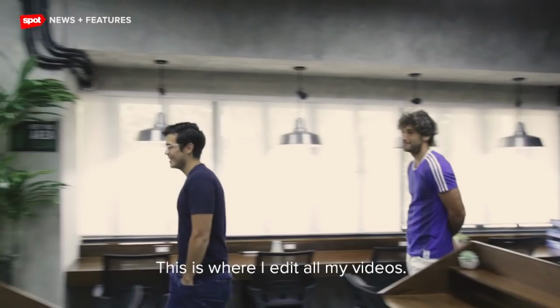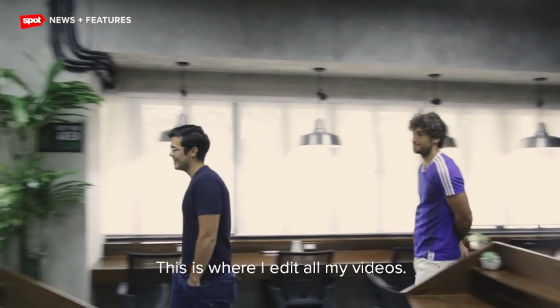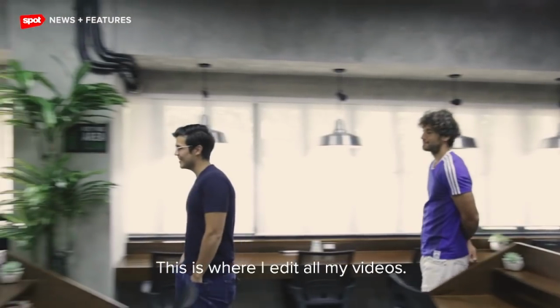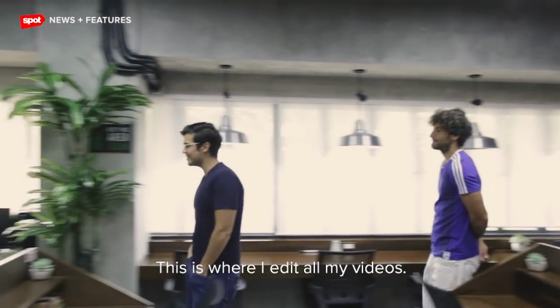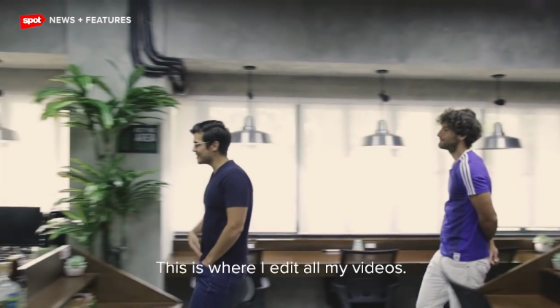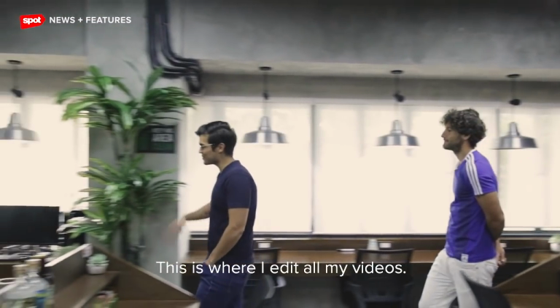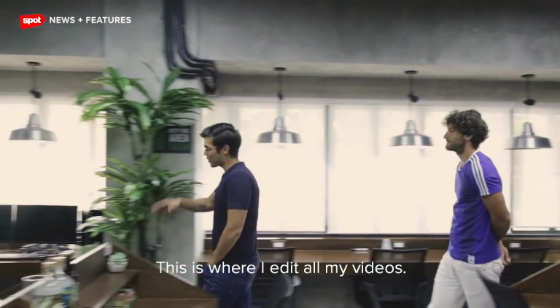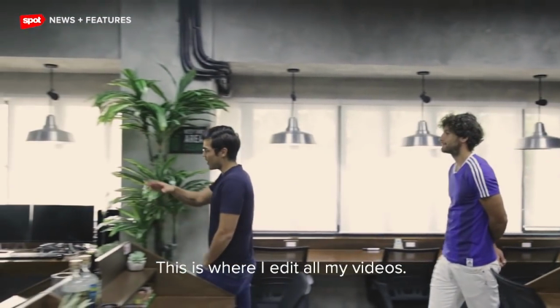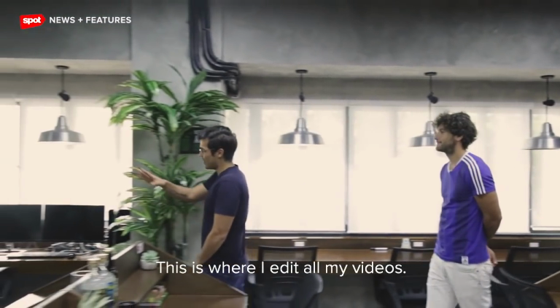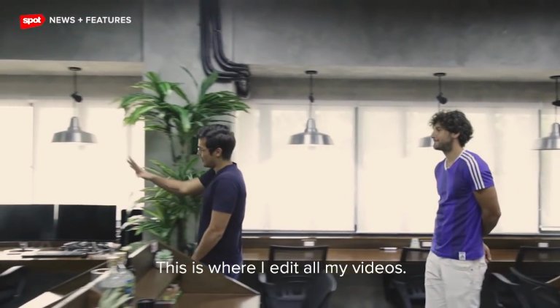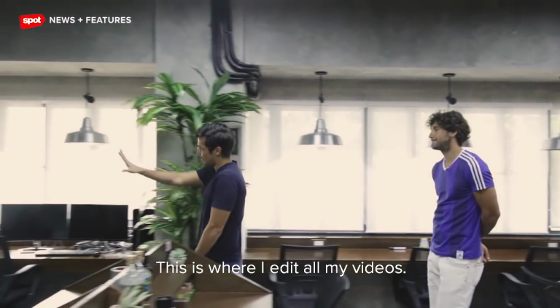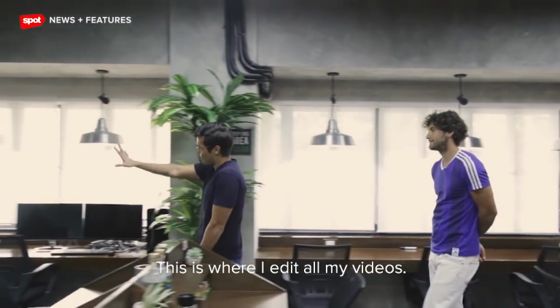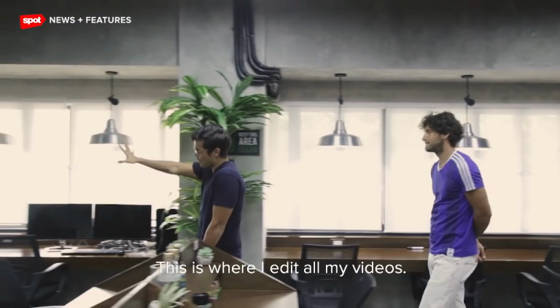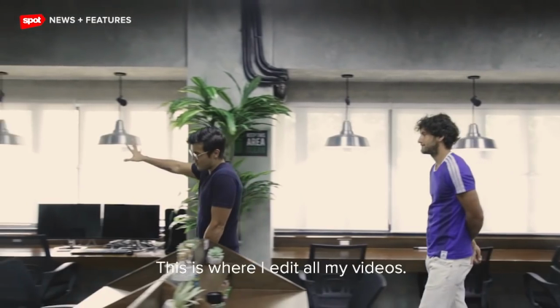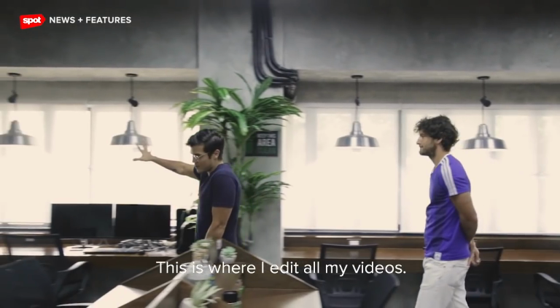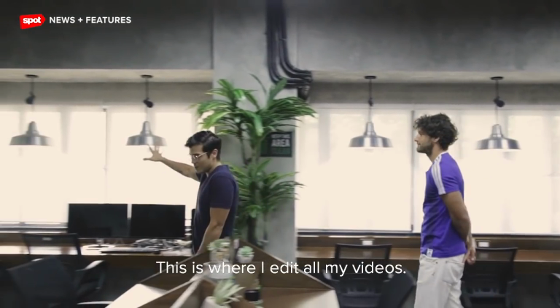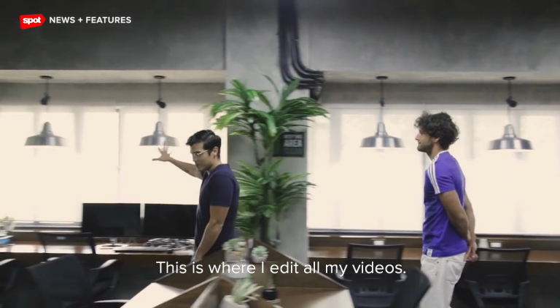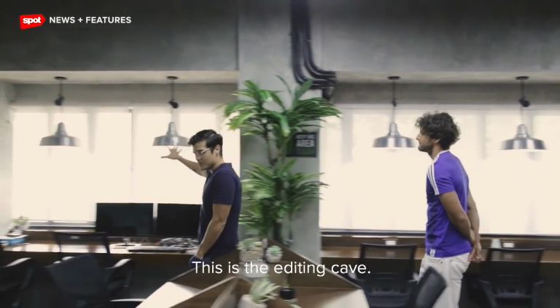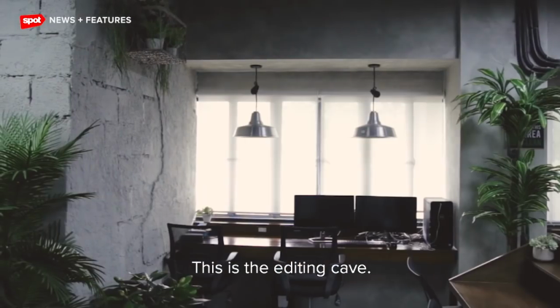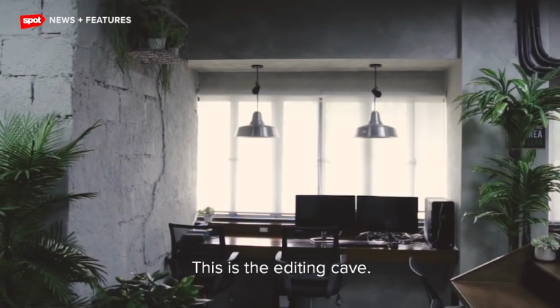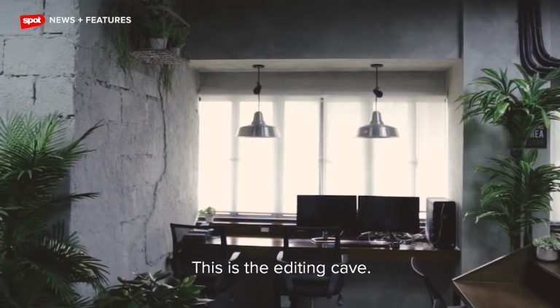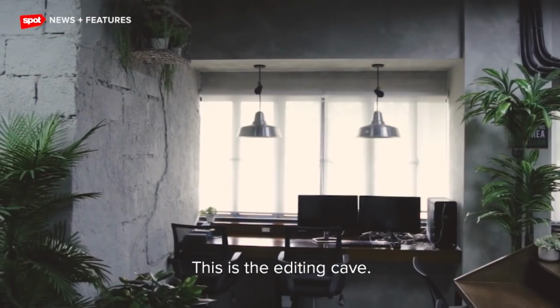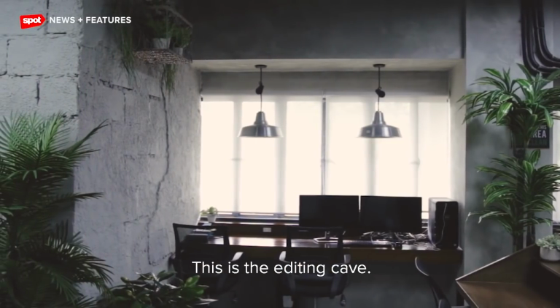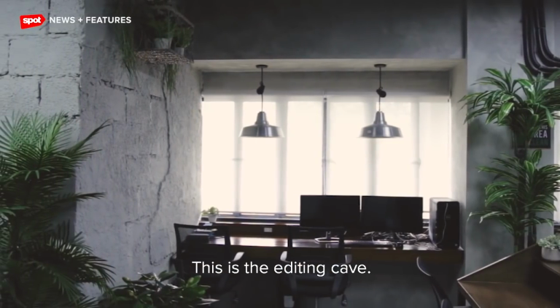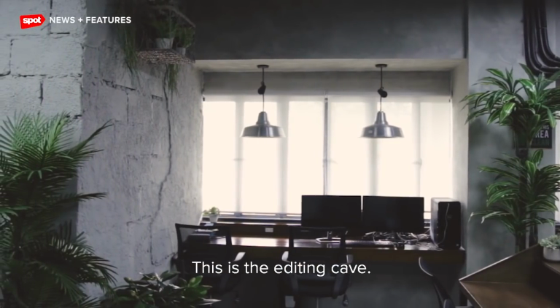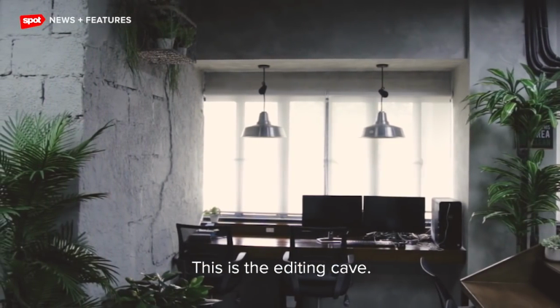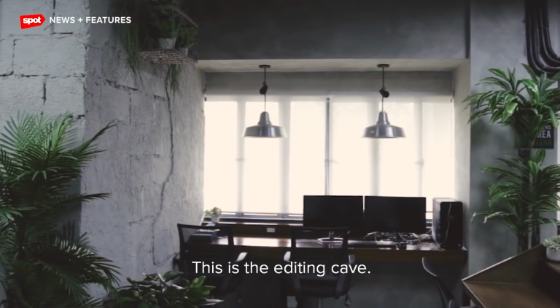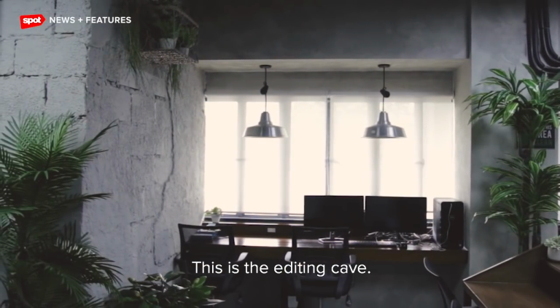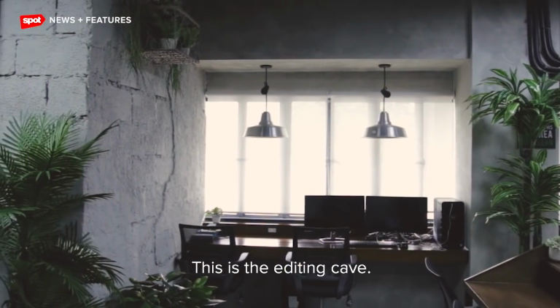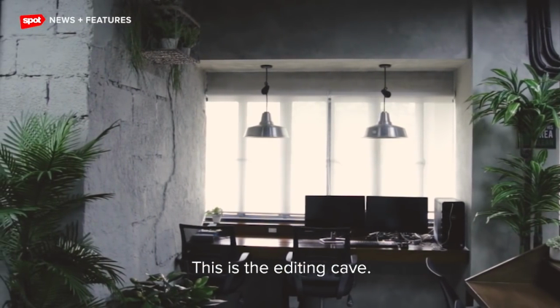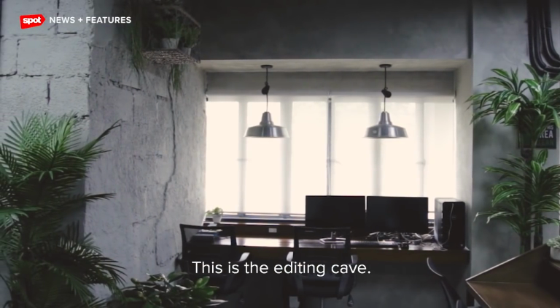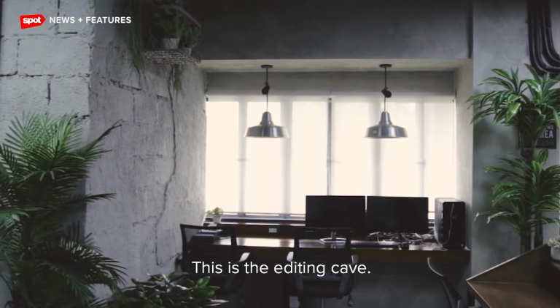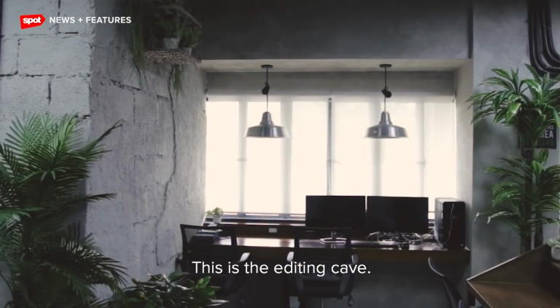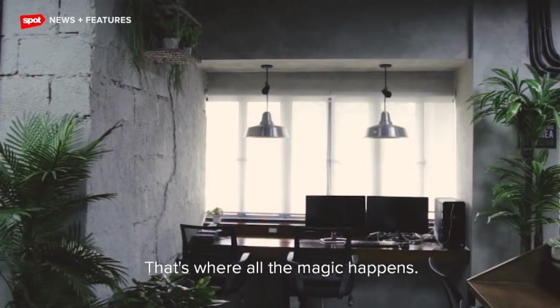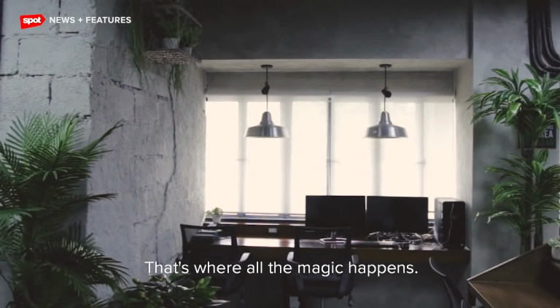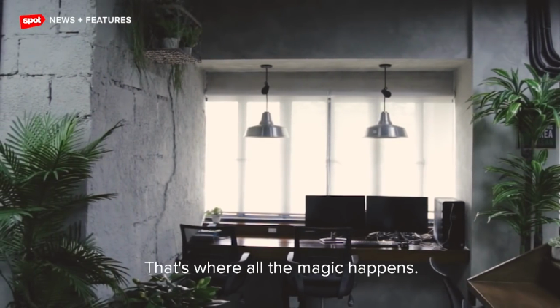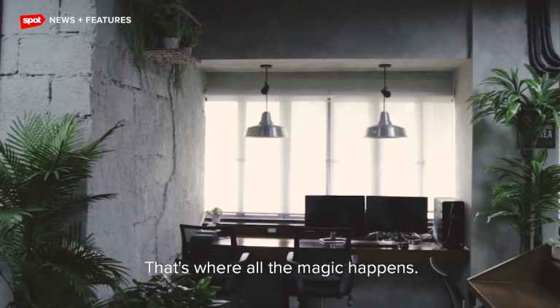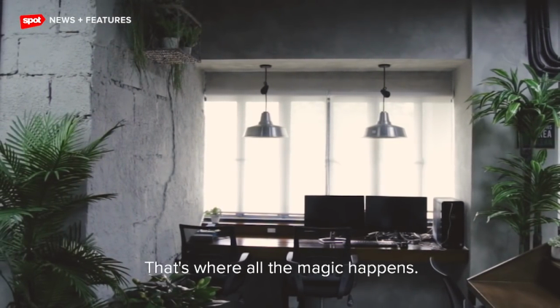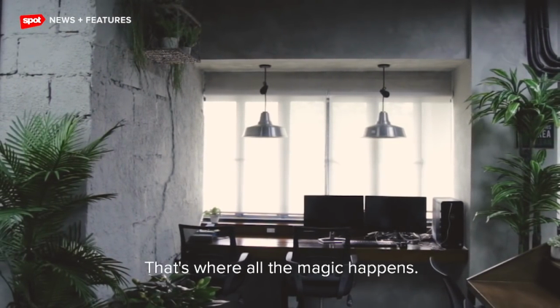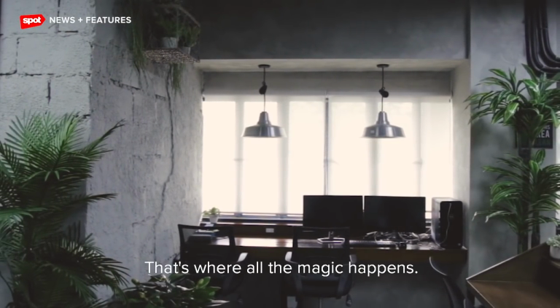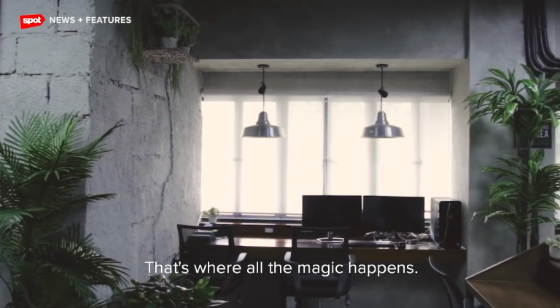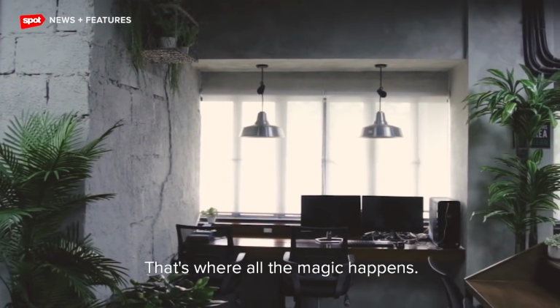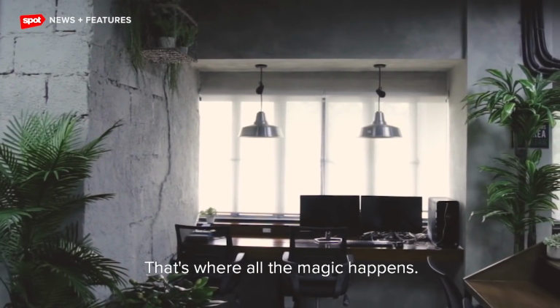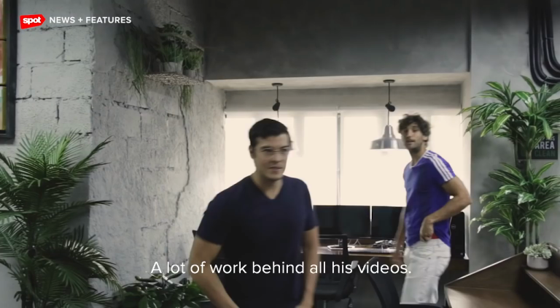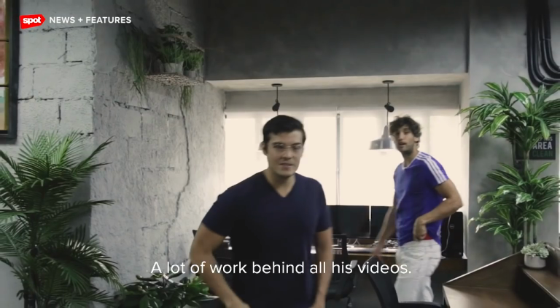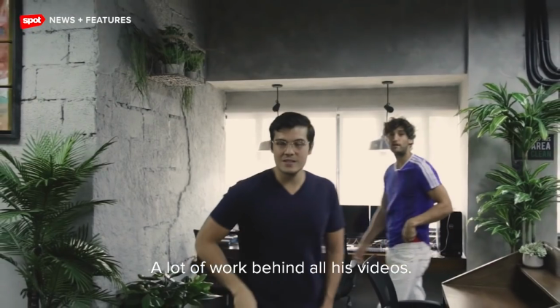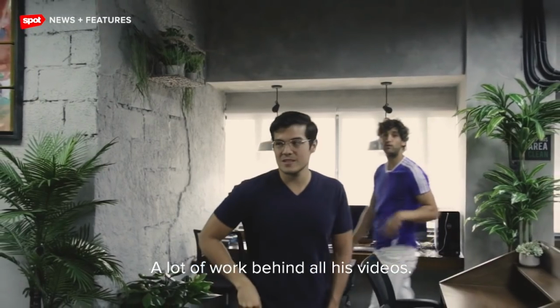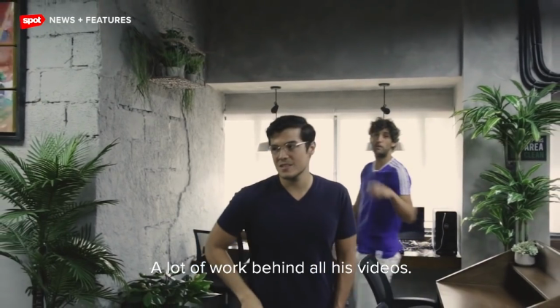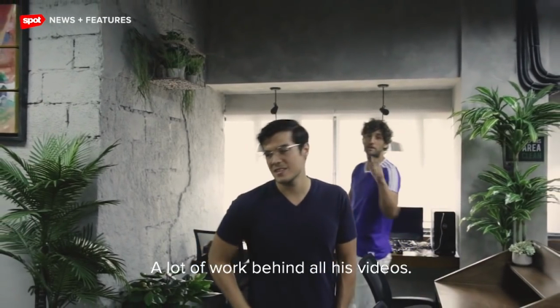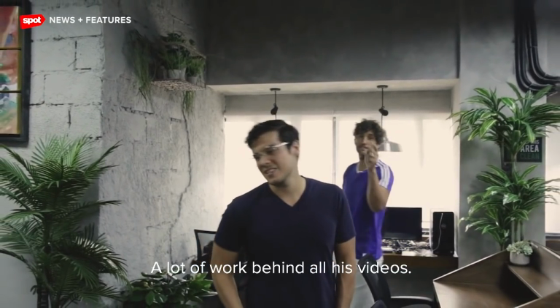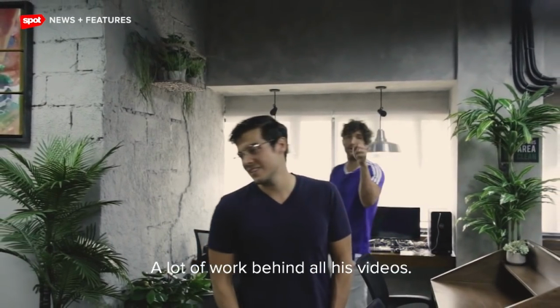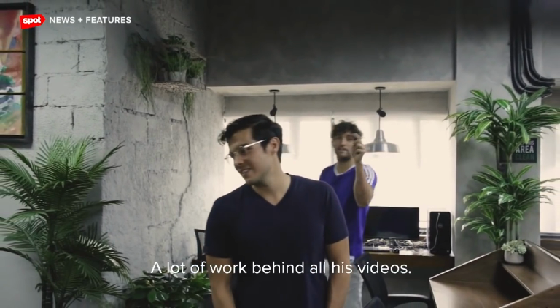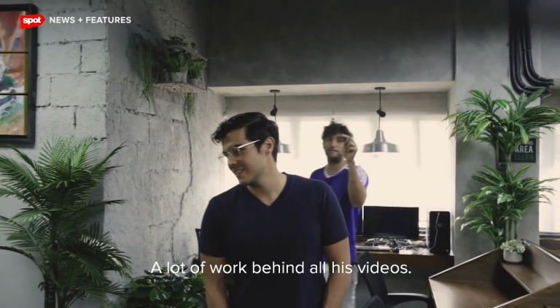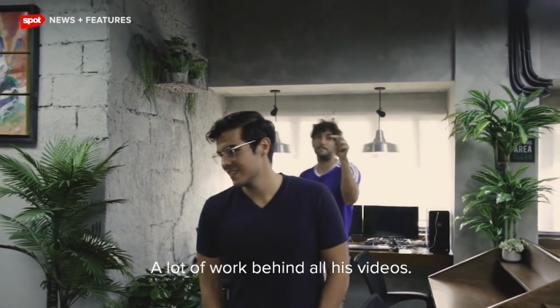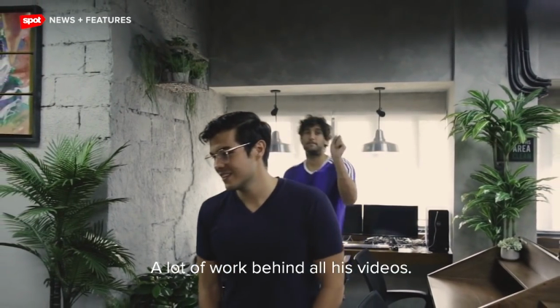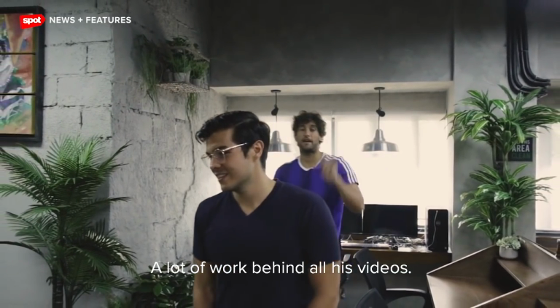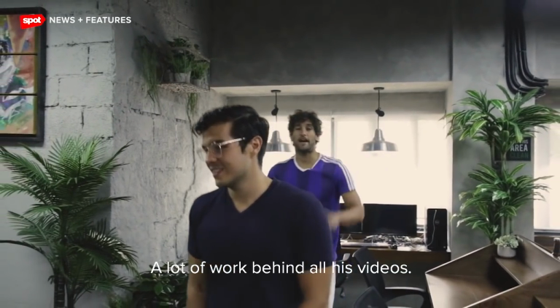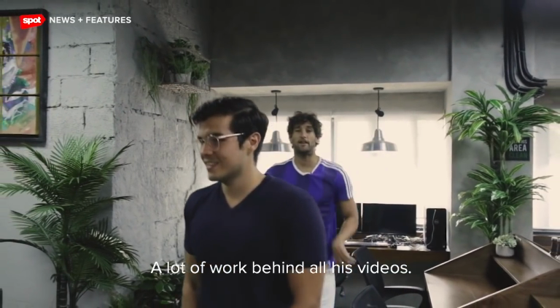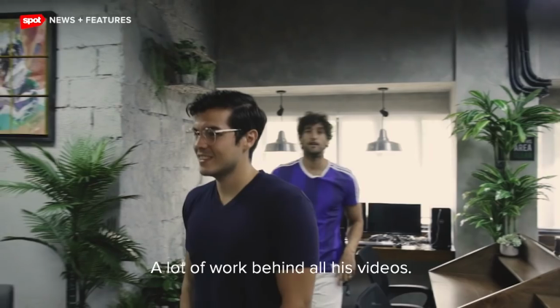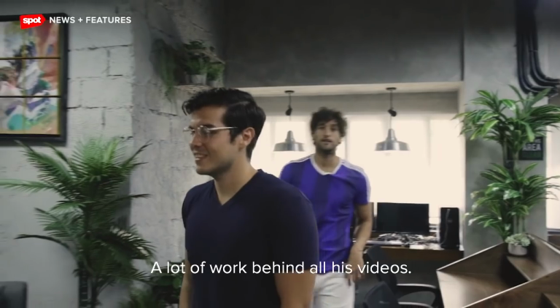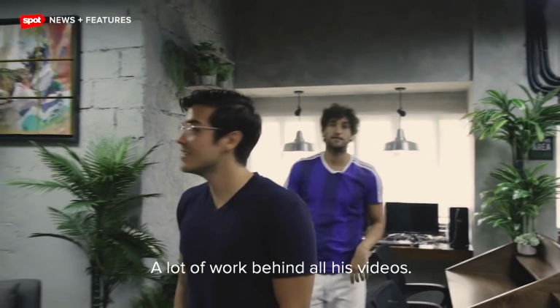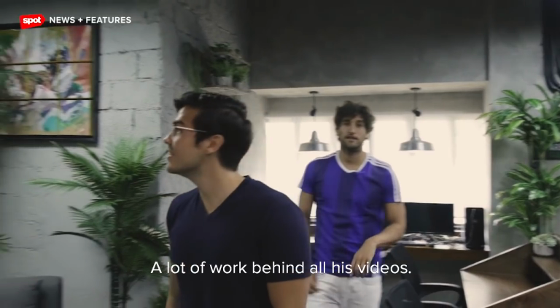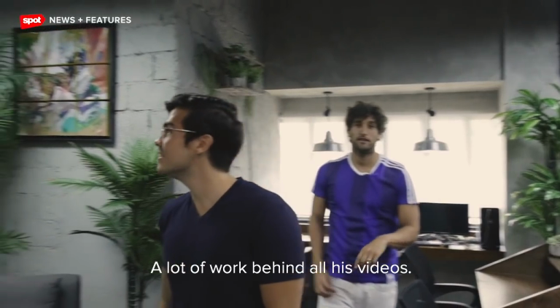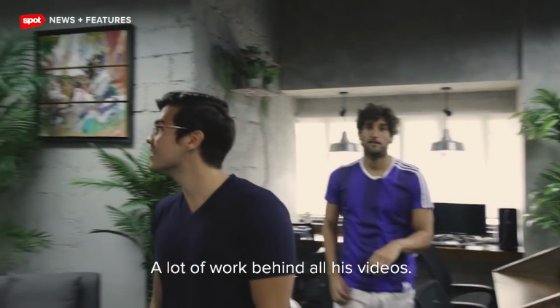This is where I edit all my videos — this is the editing cave. It's where all the magic happens. A lot of work goes into all his videos.